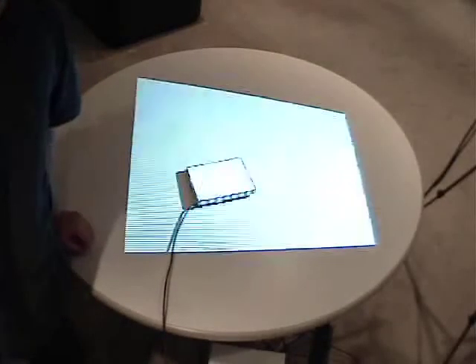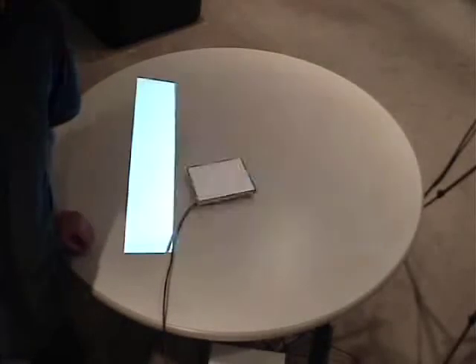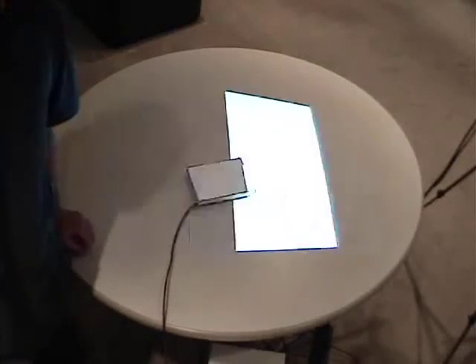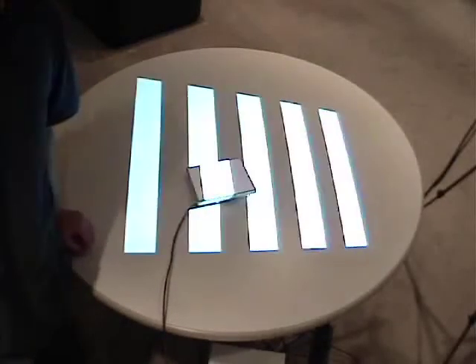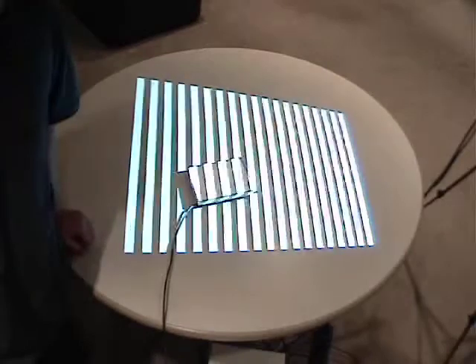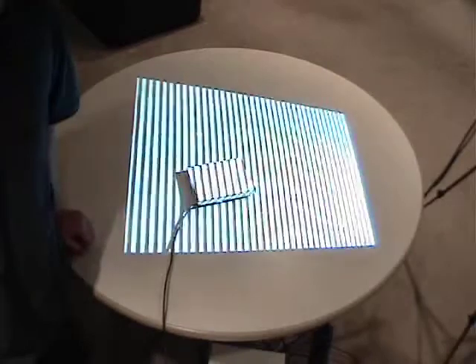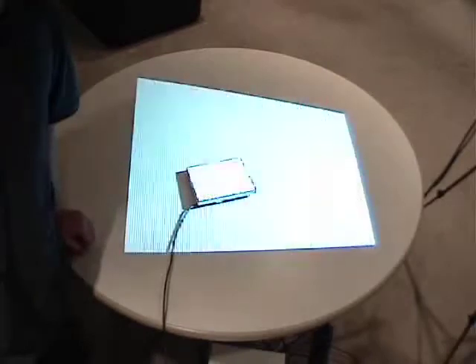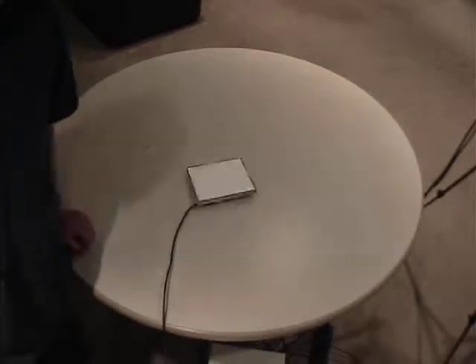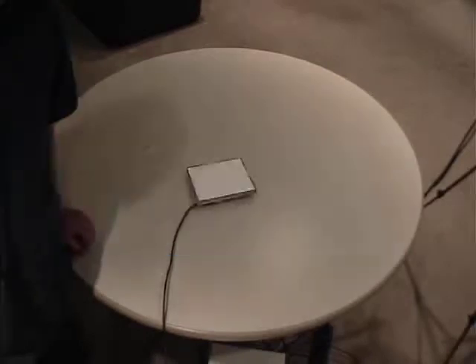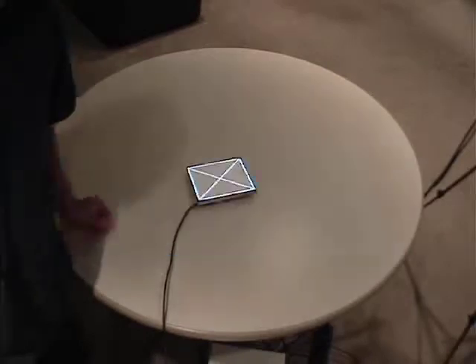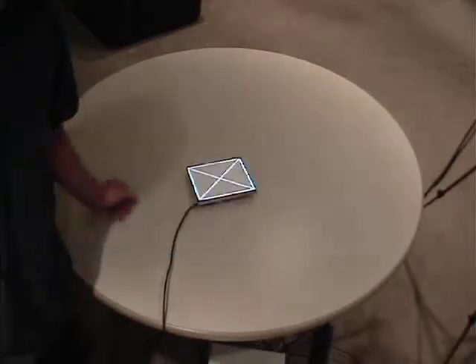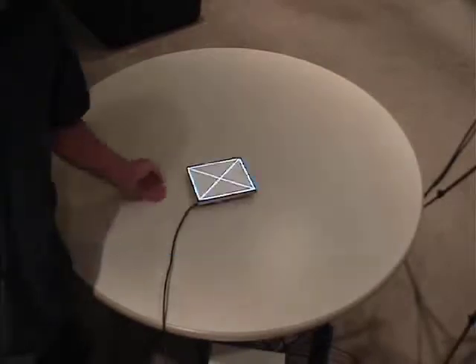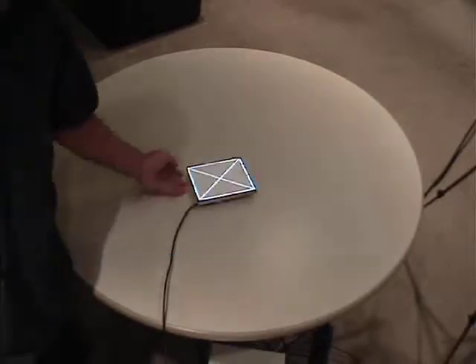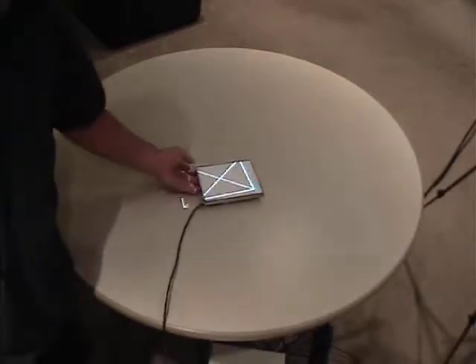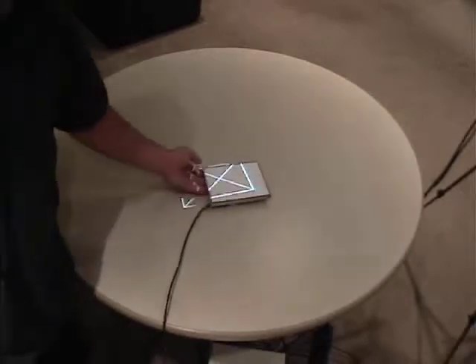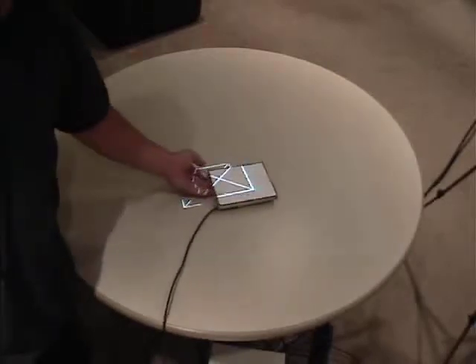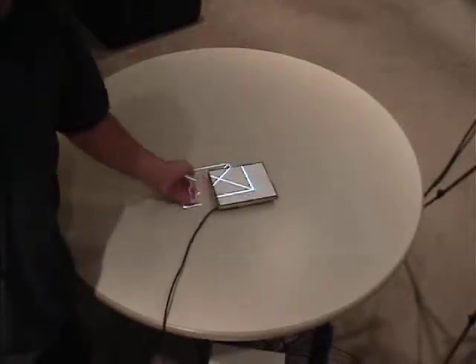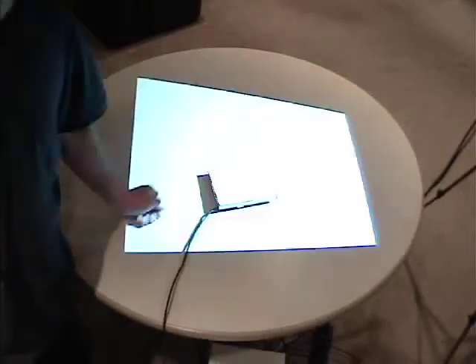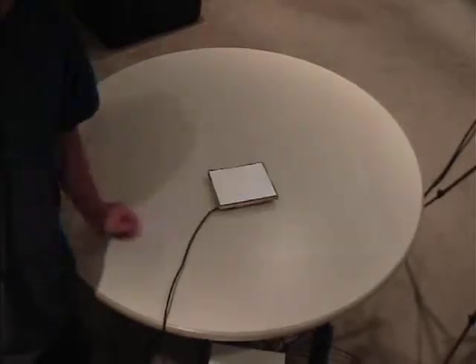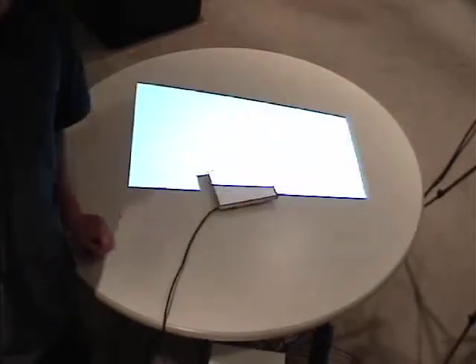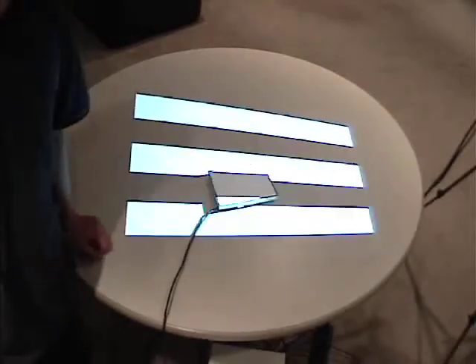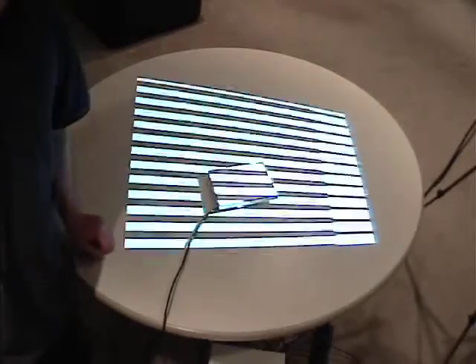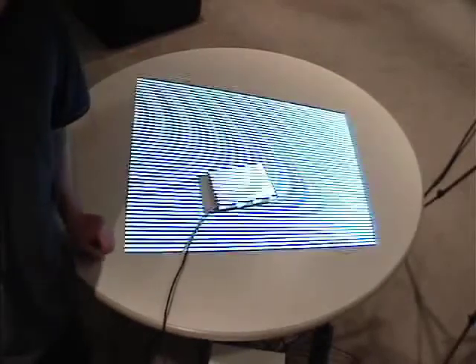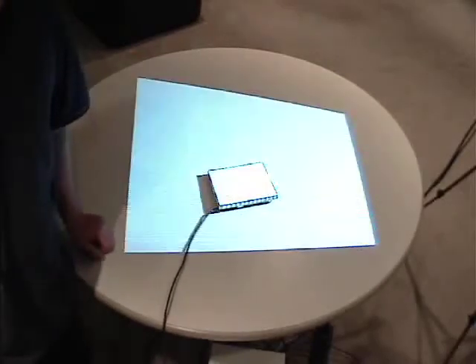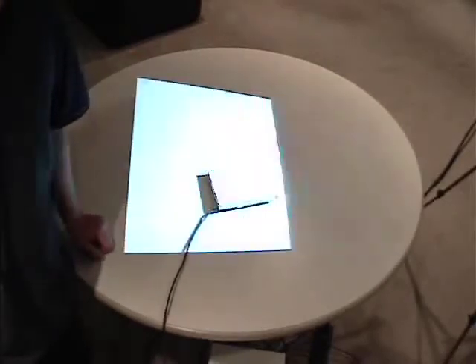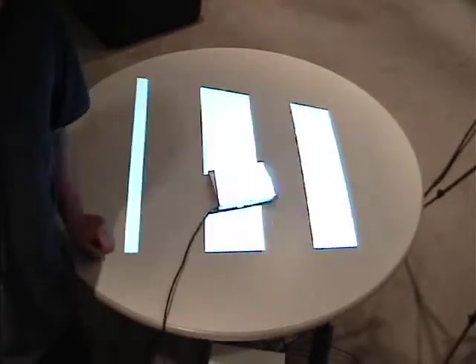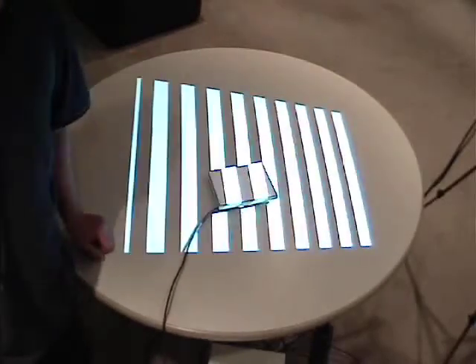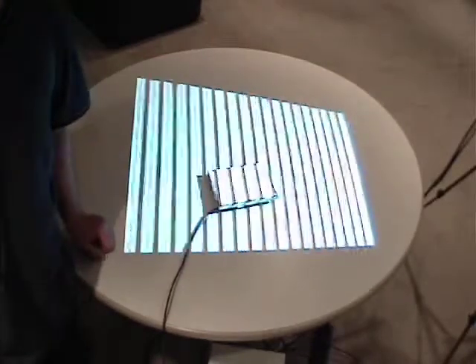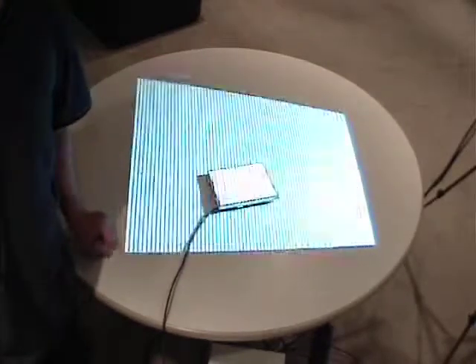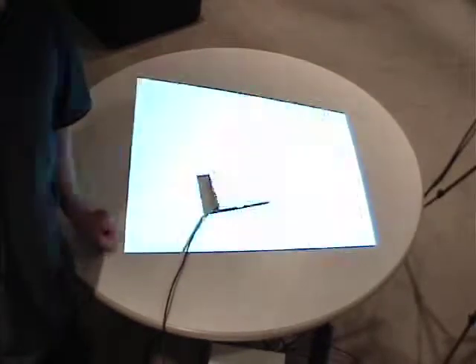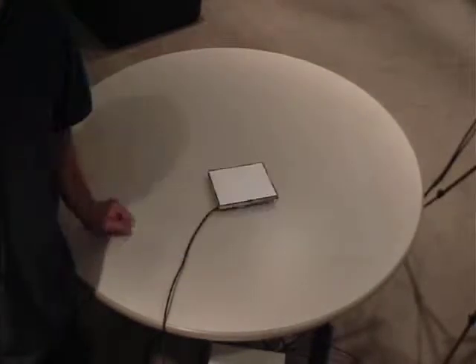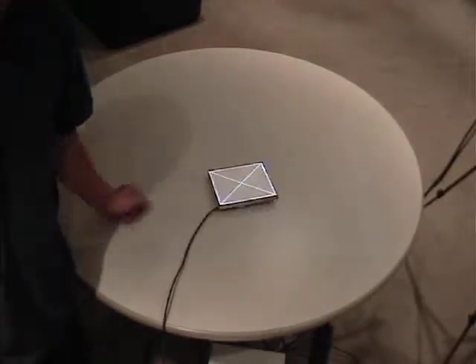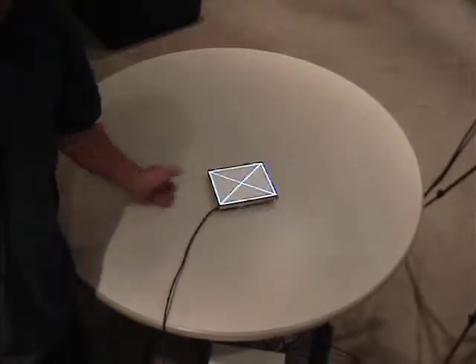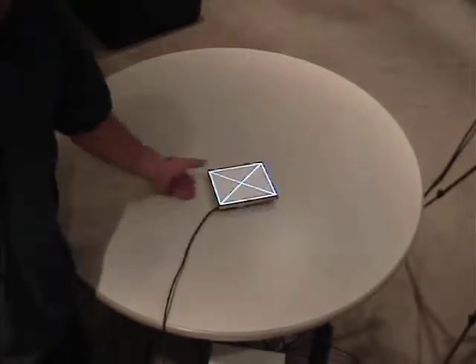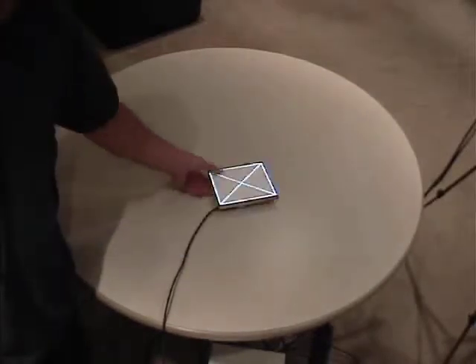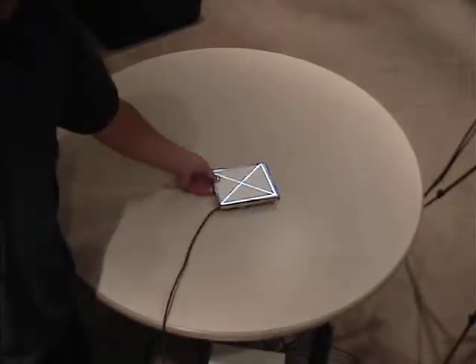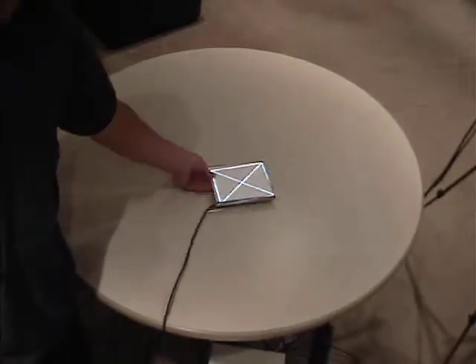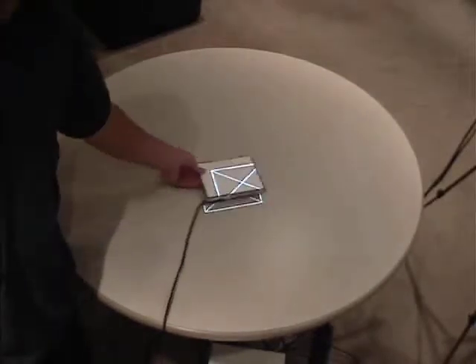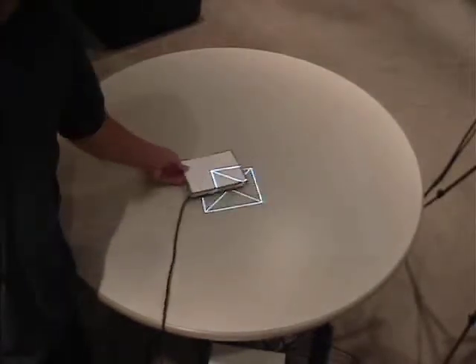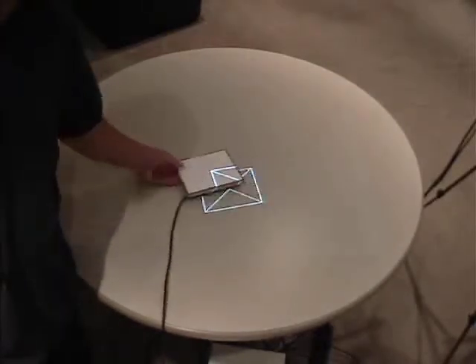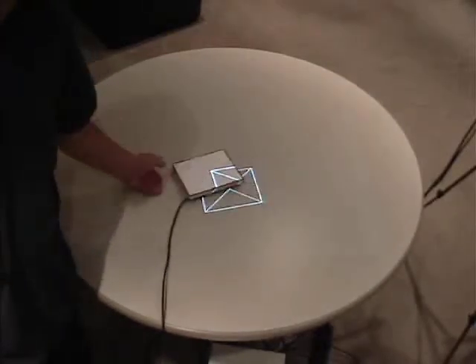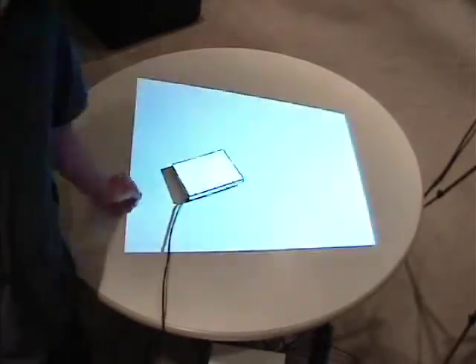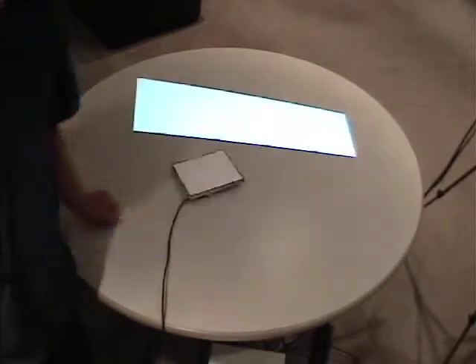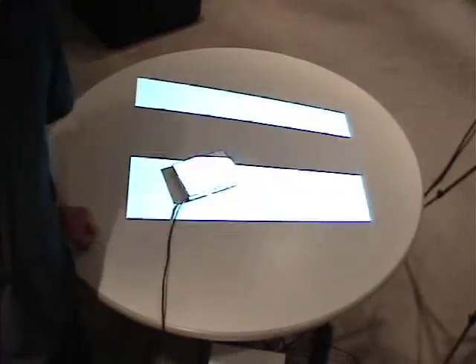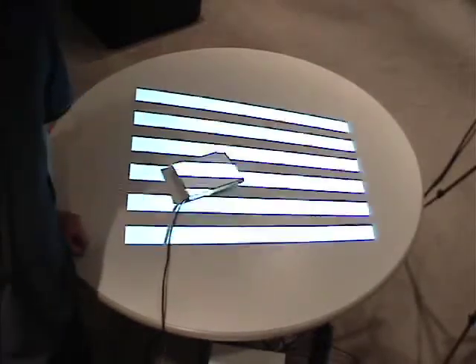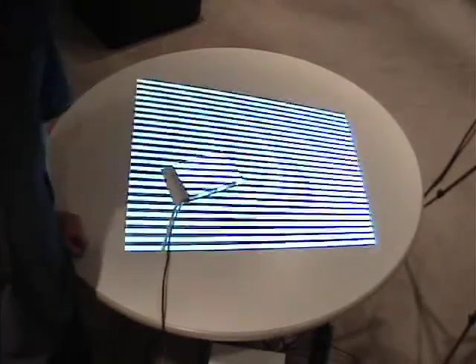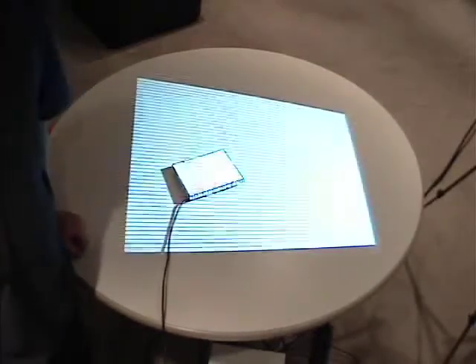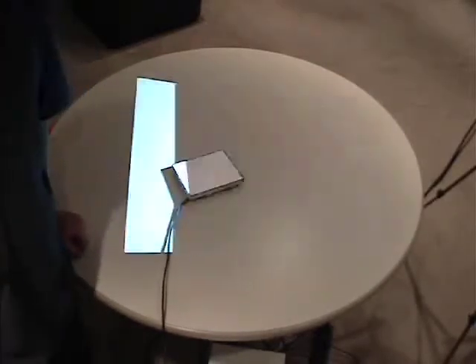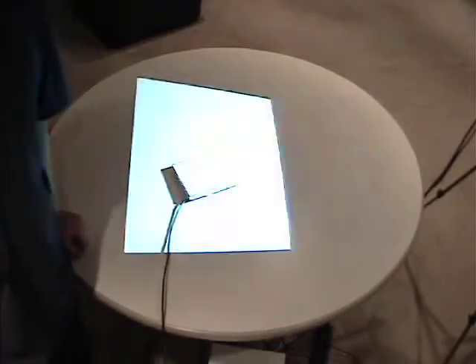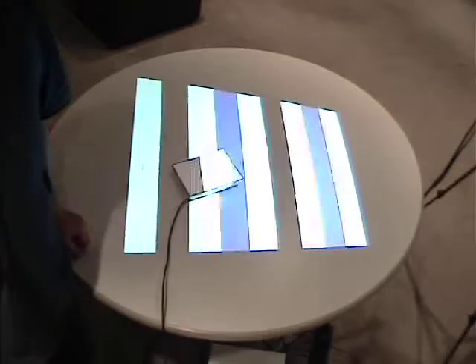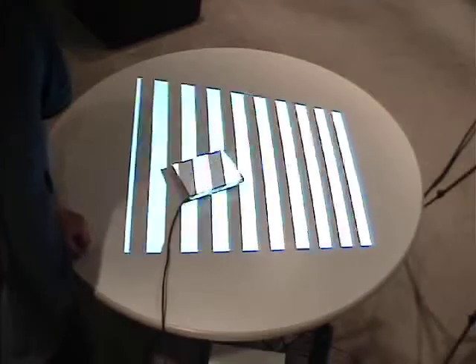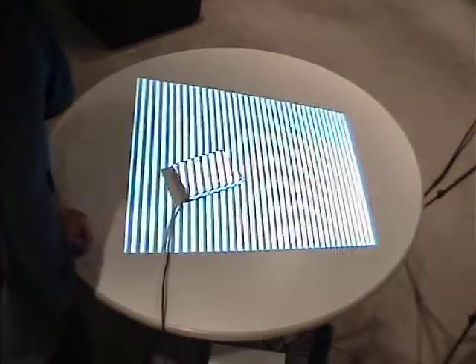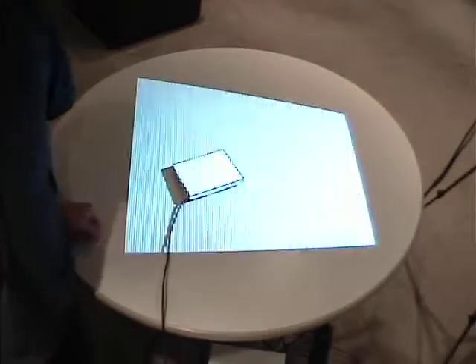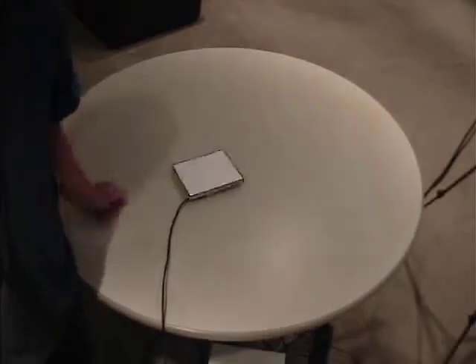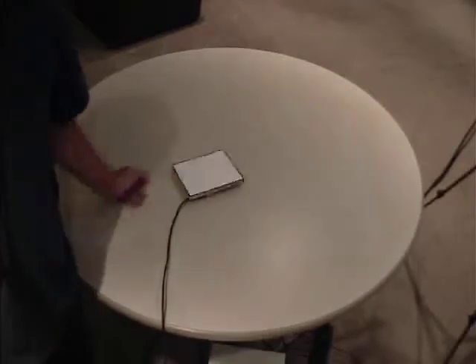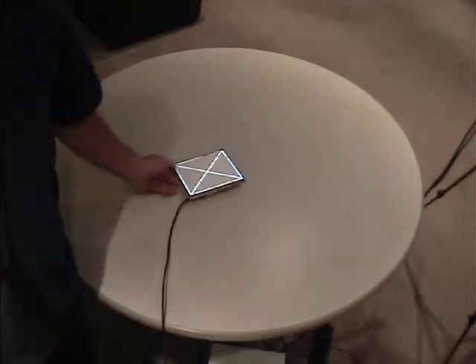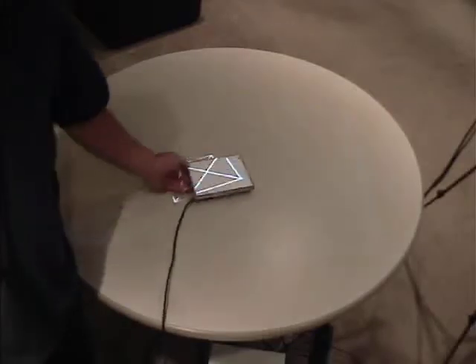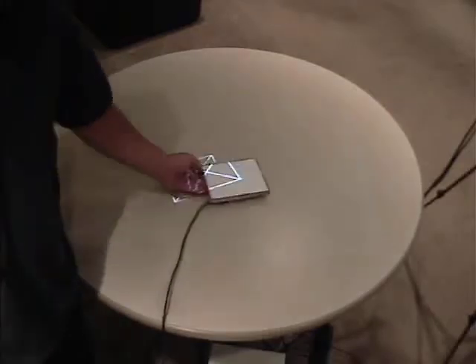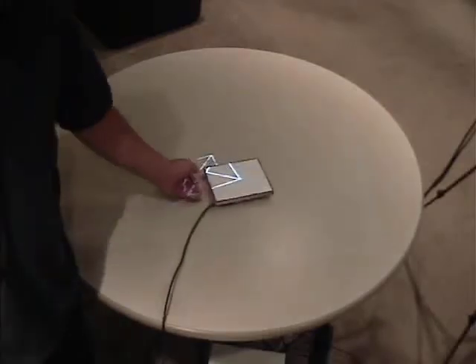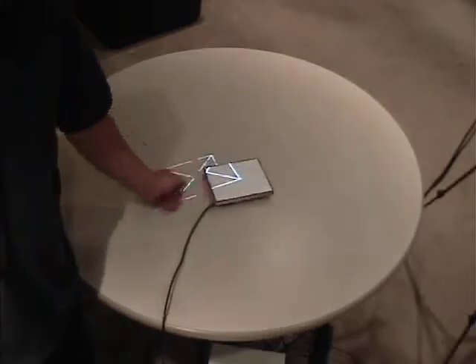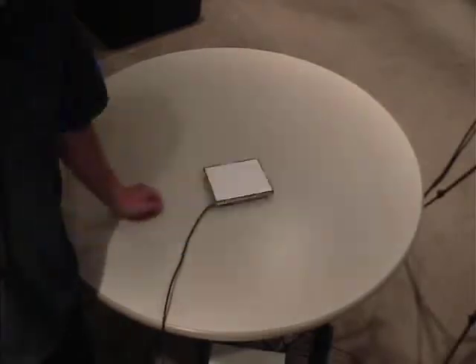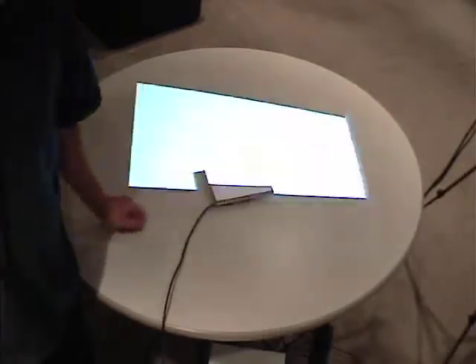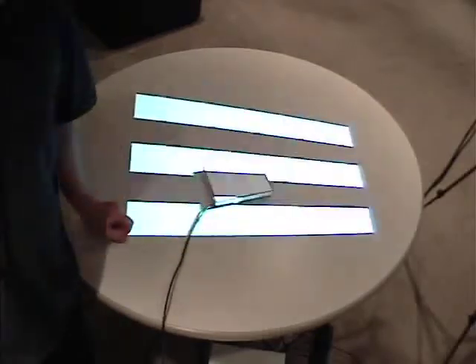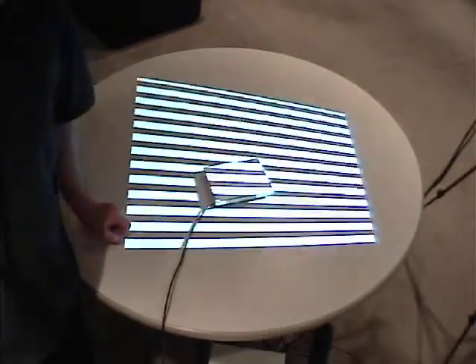The prototype shown here is capable of performing a calibration in just over one second. We're currently working on techniques that will hopefully allow us to achieve interactive rates.